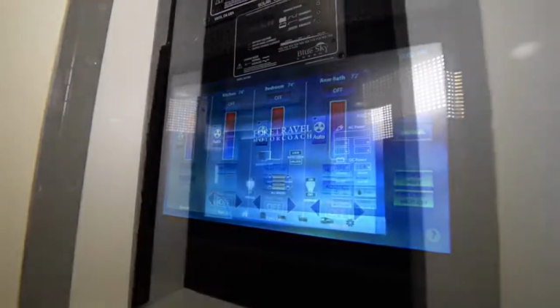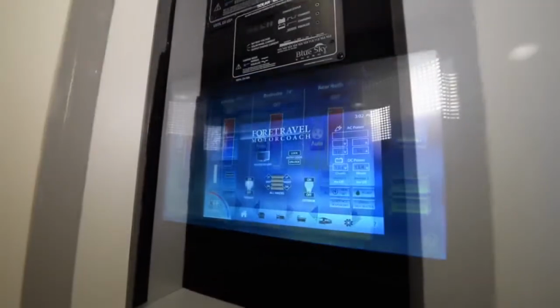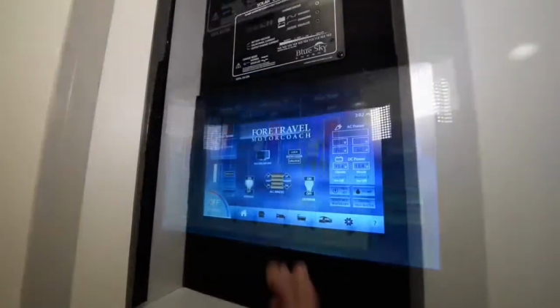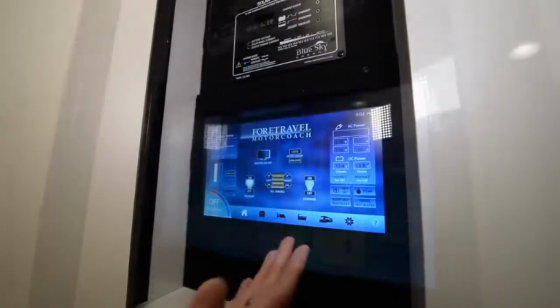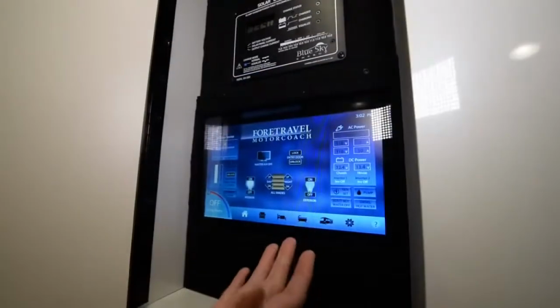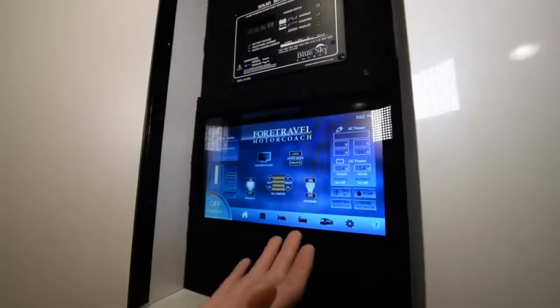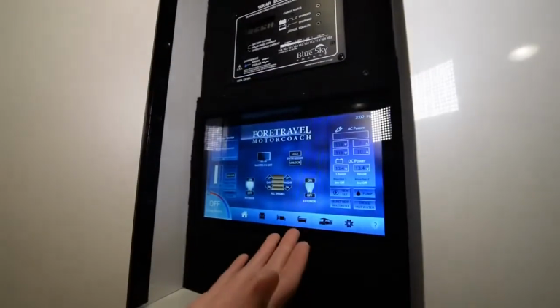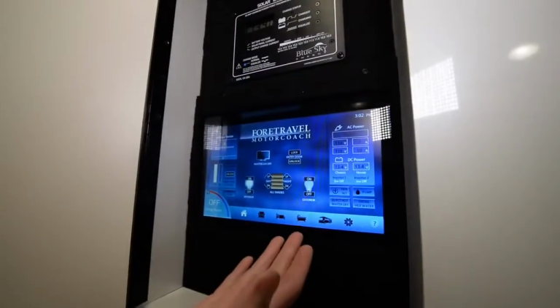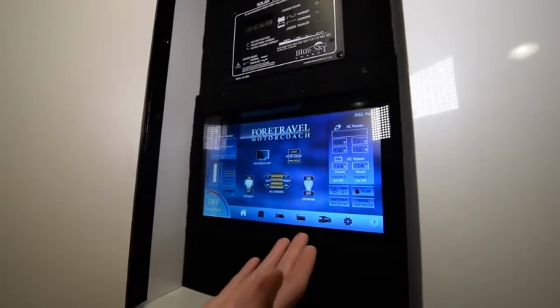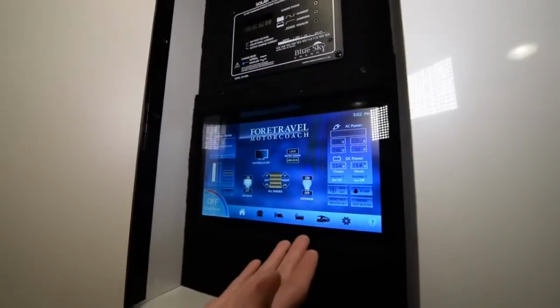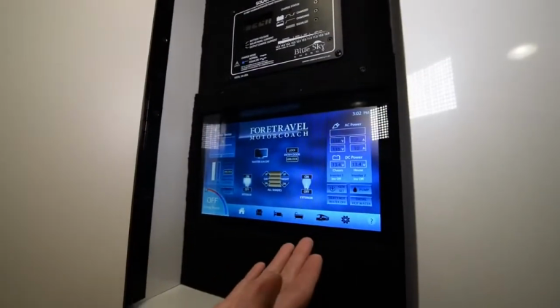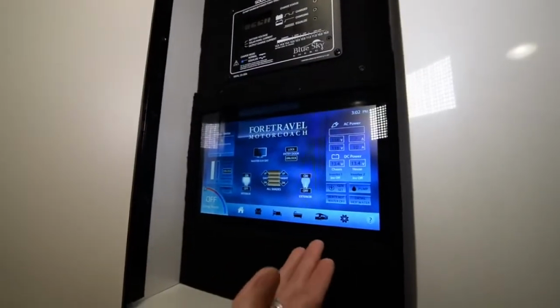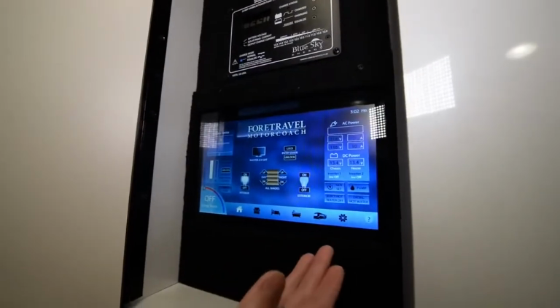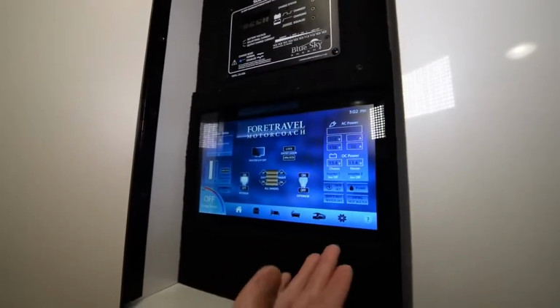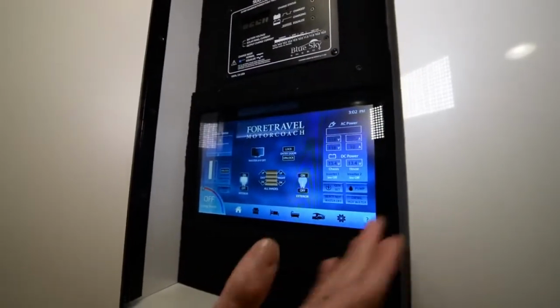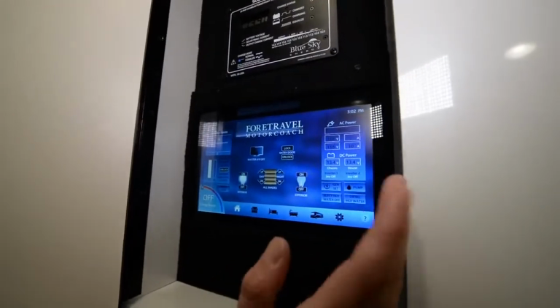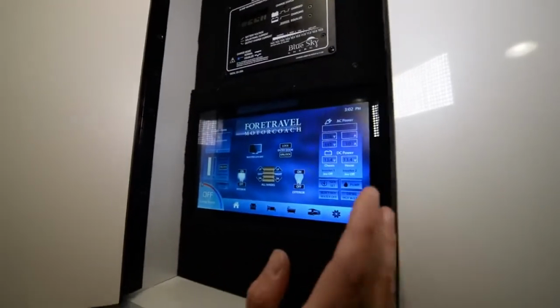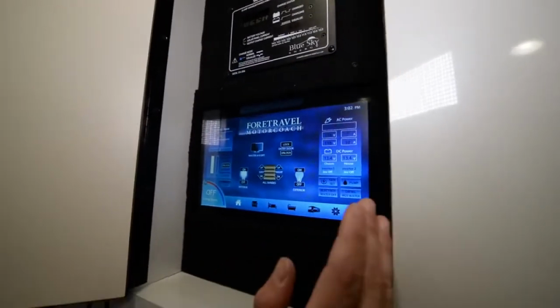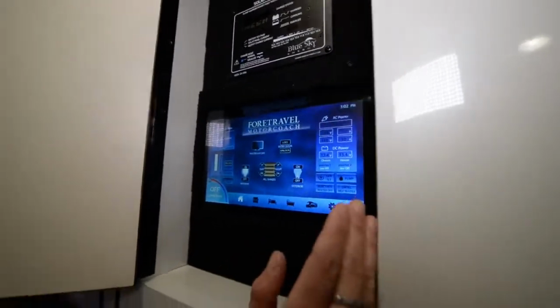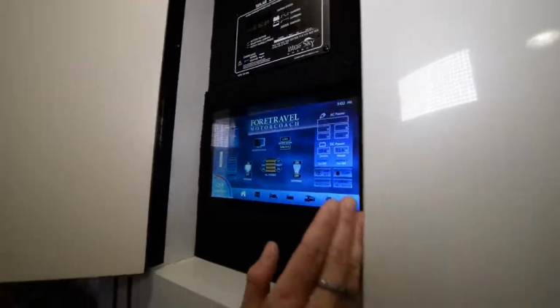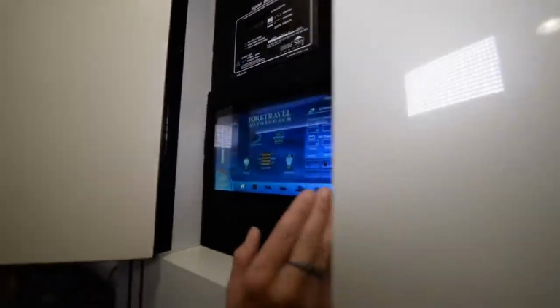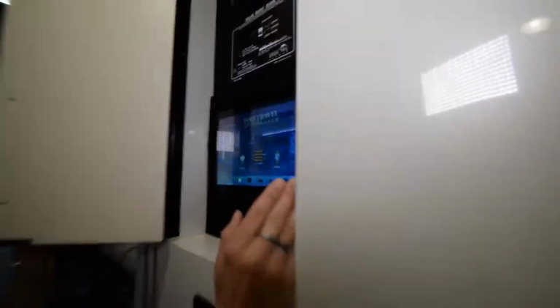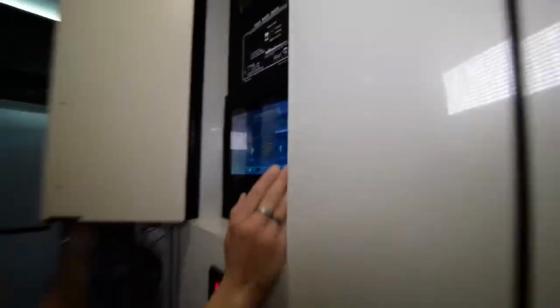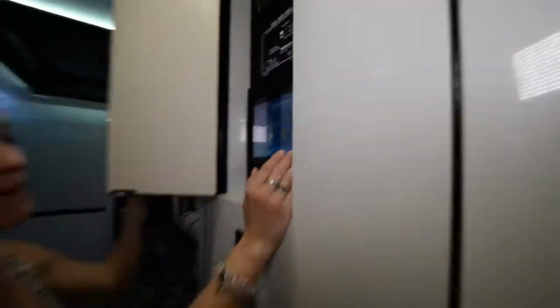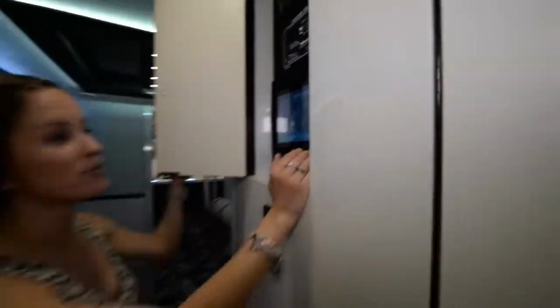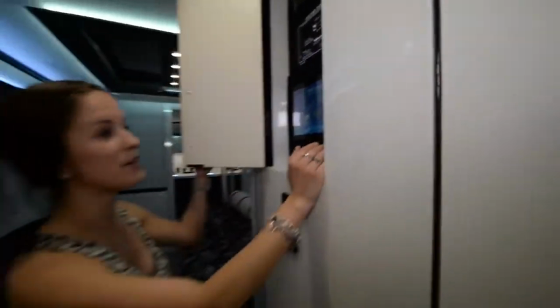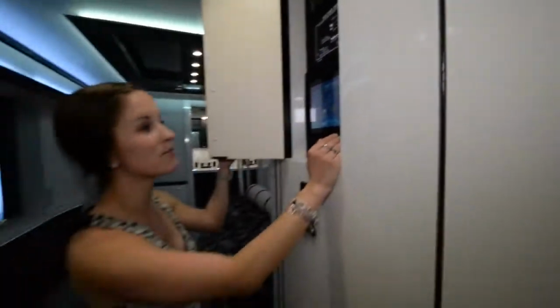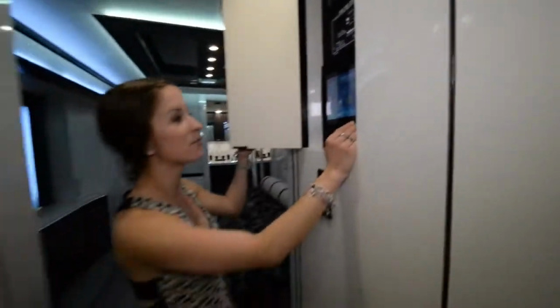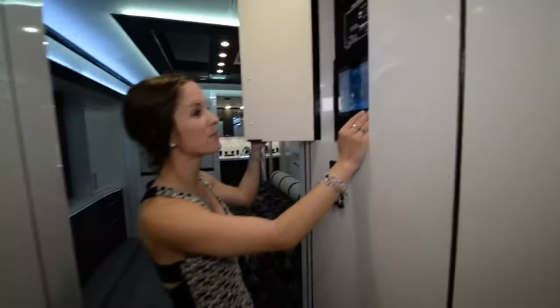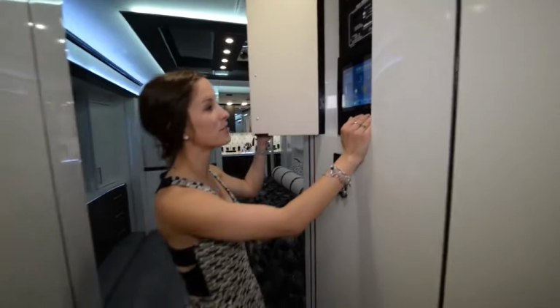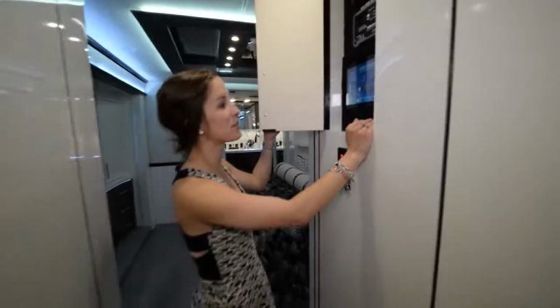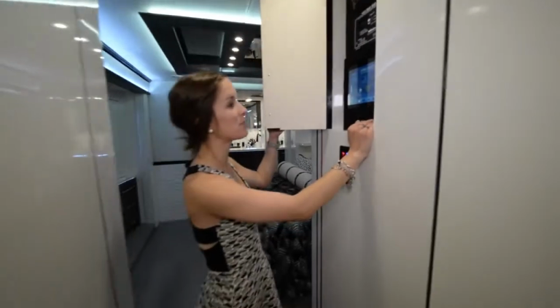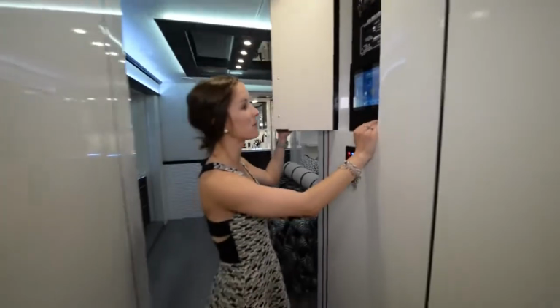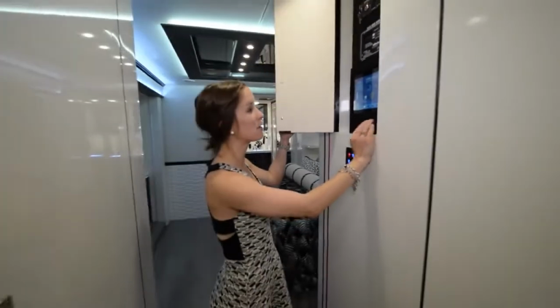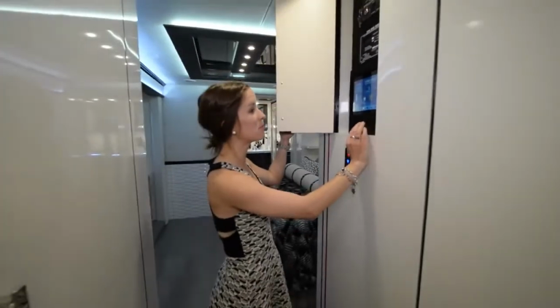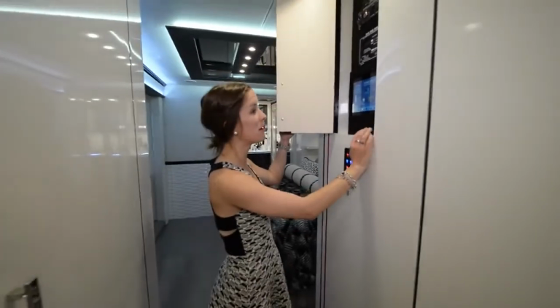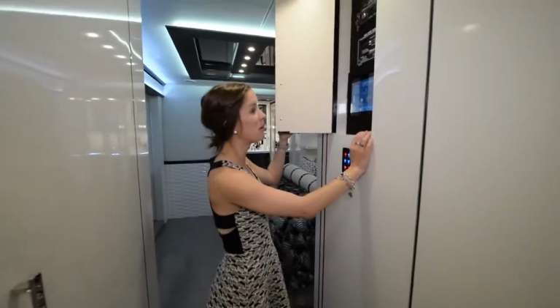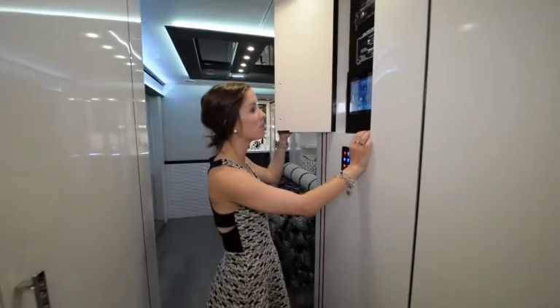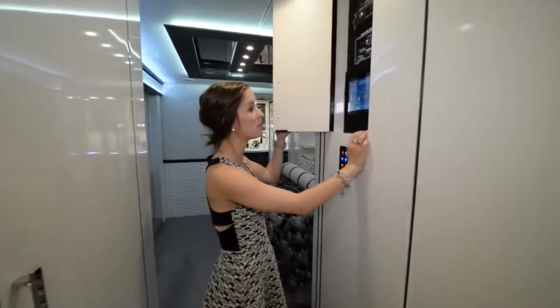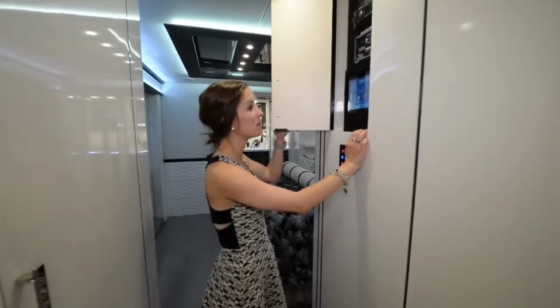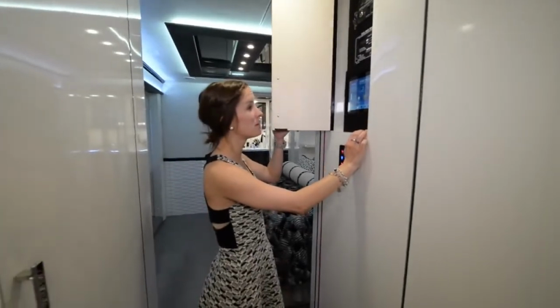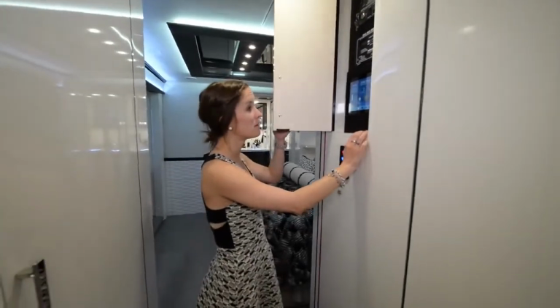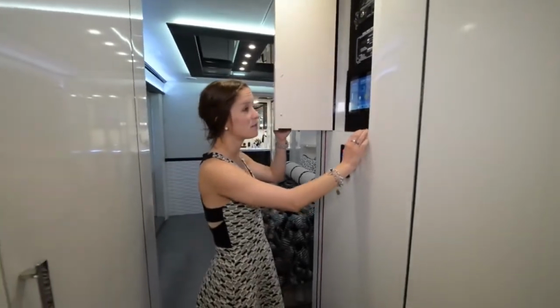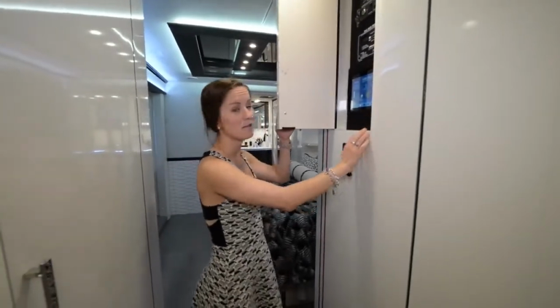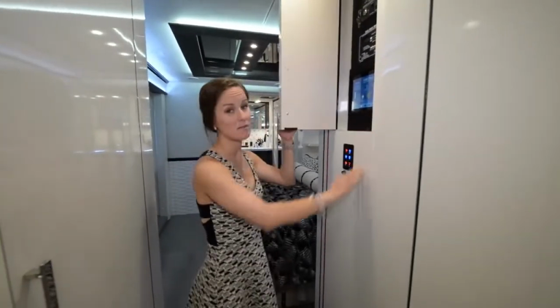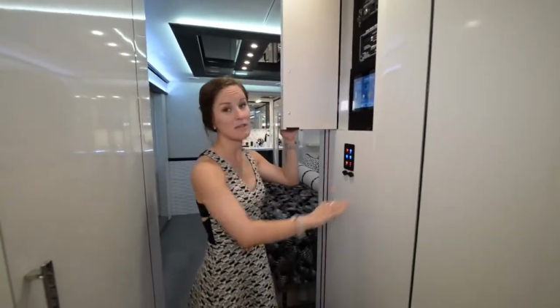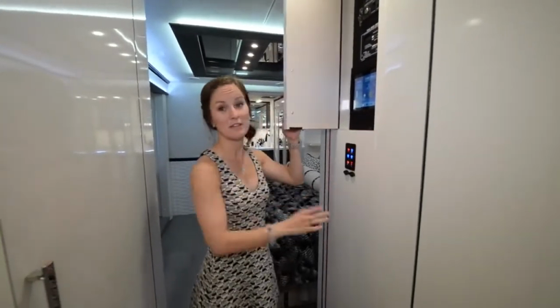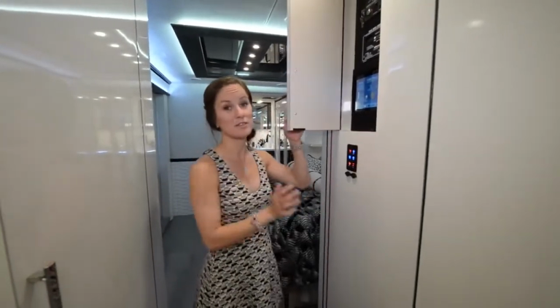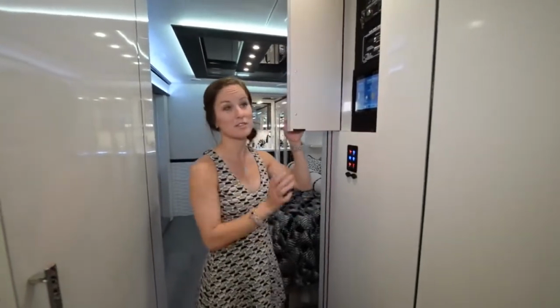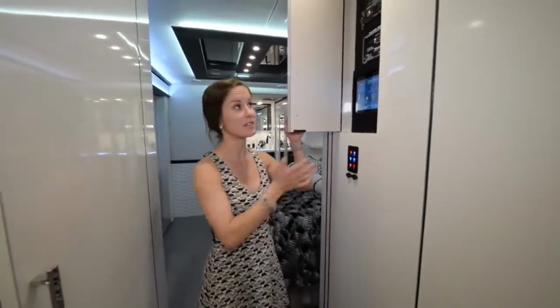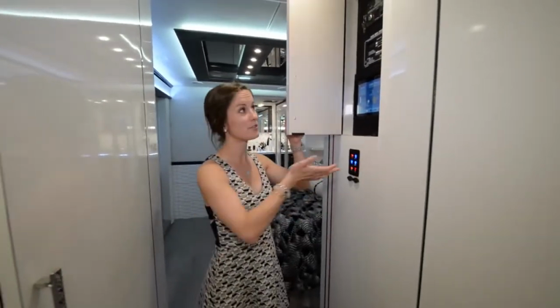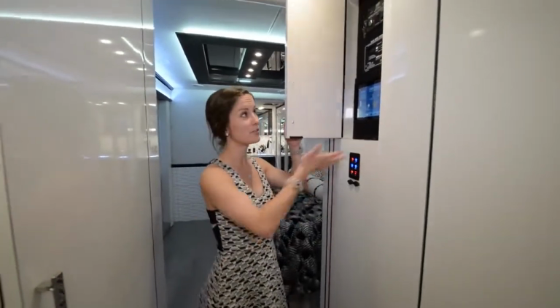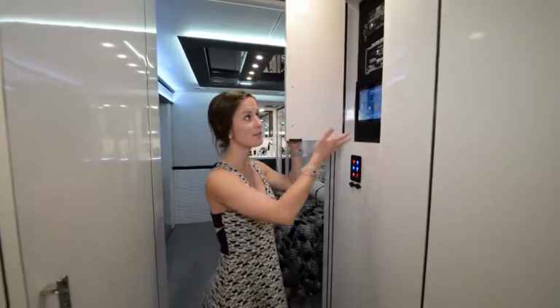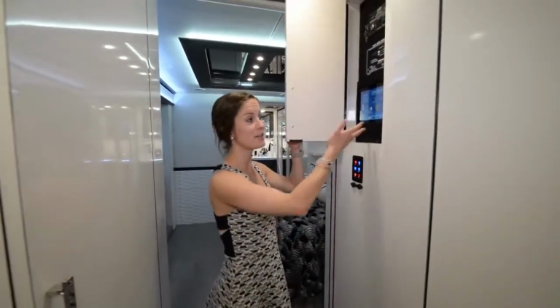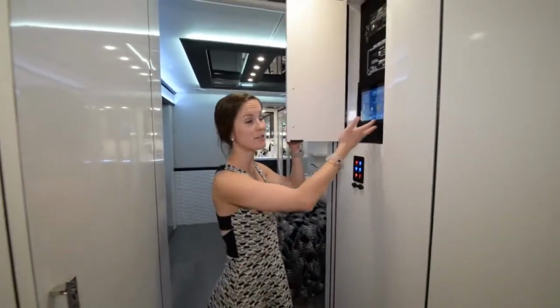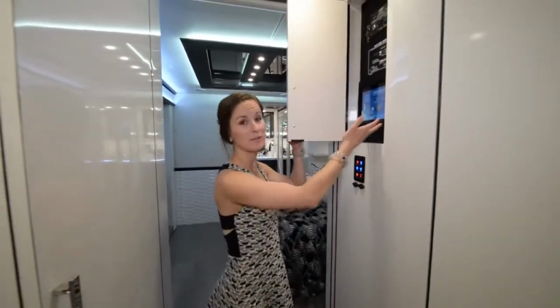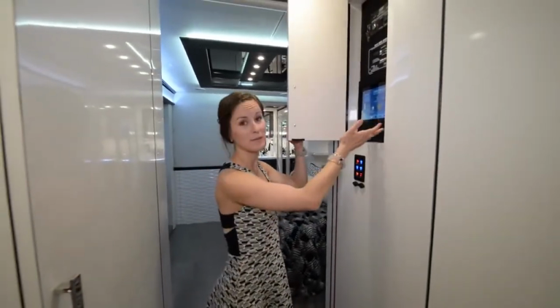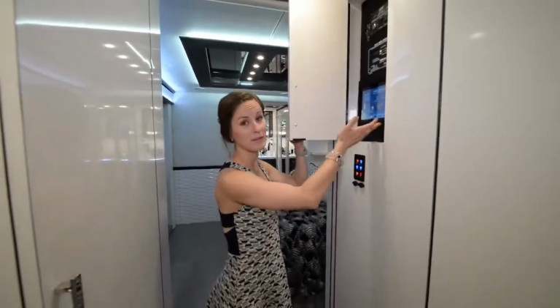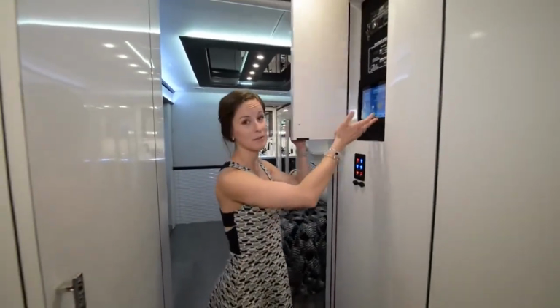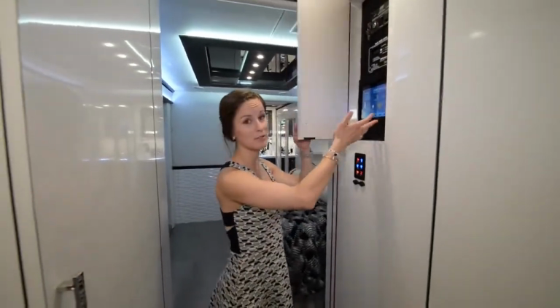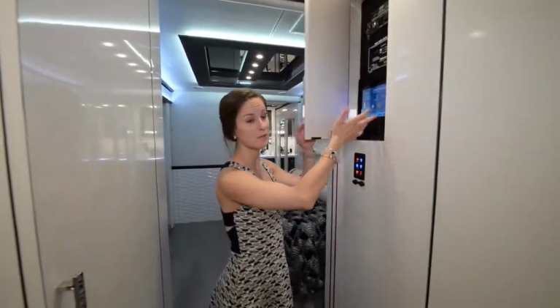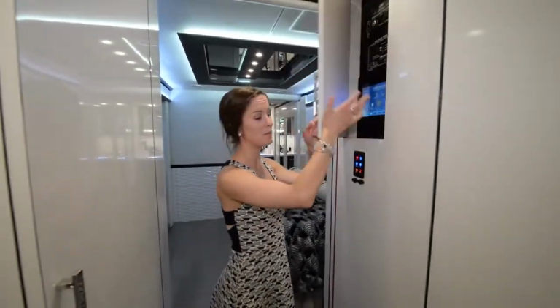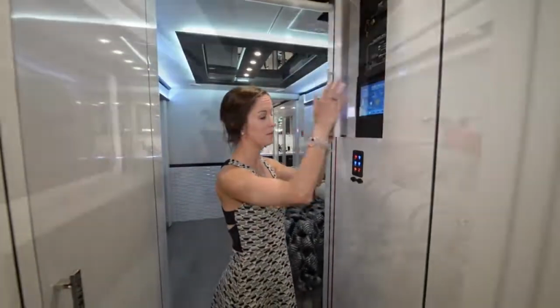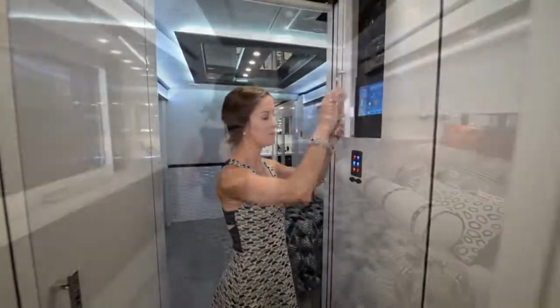Everything you need is right here: battery power, inverter, generator, pump — everything, just right here at the push of a button.